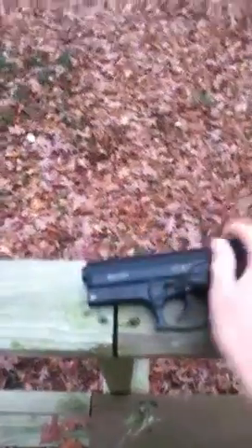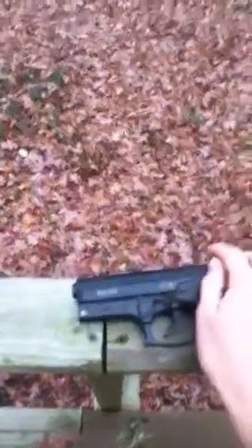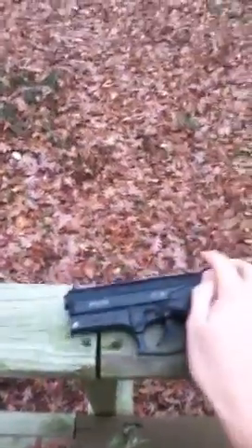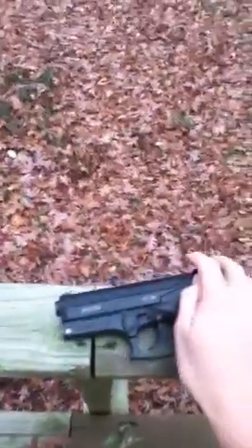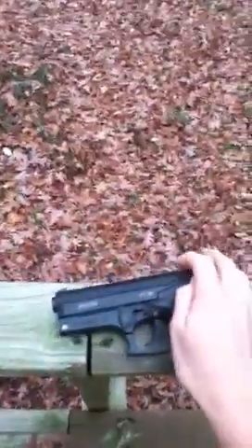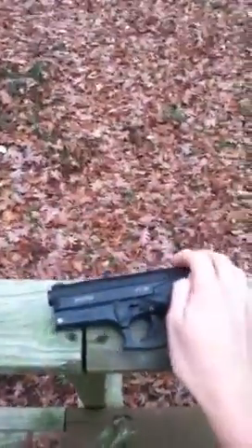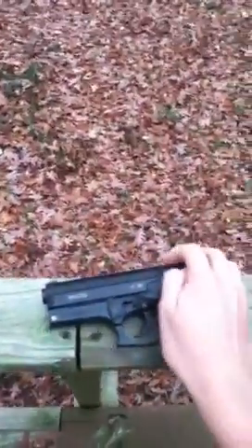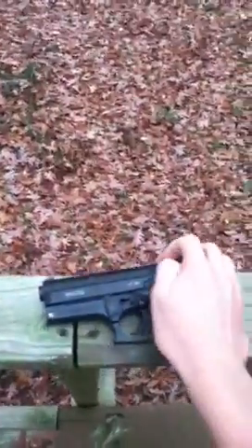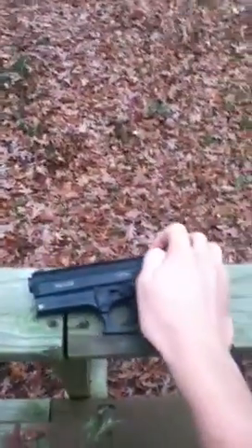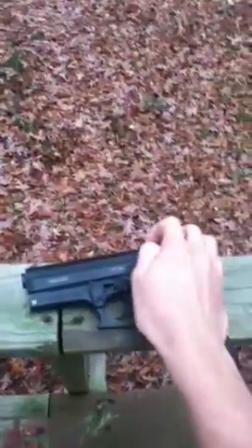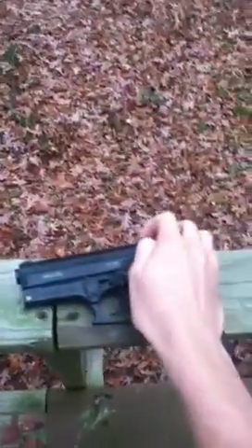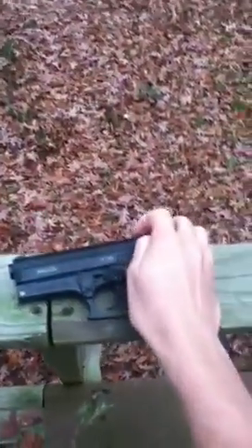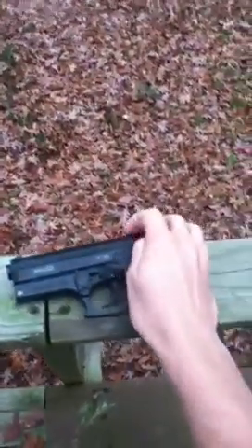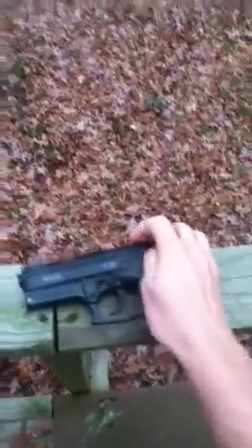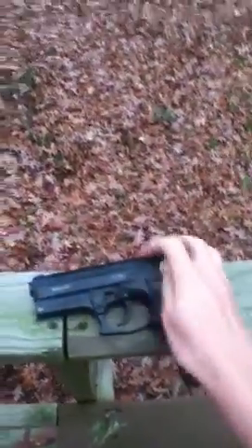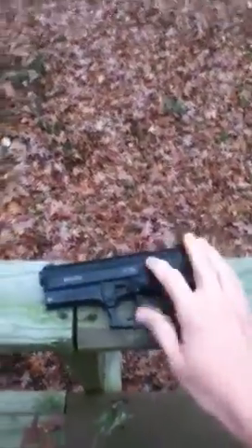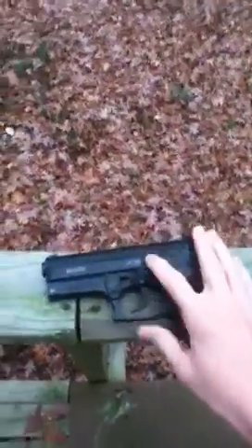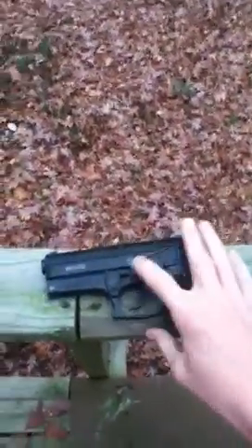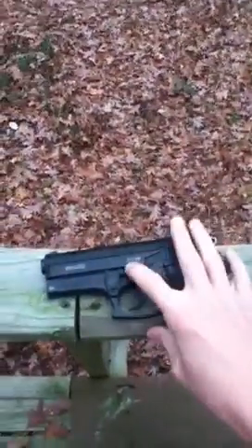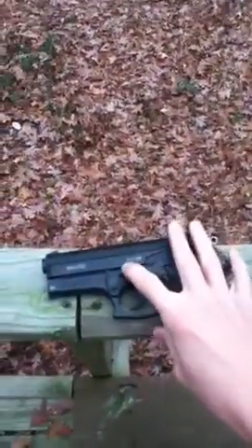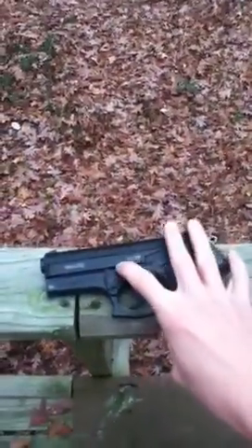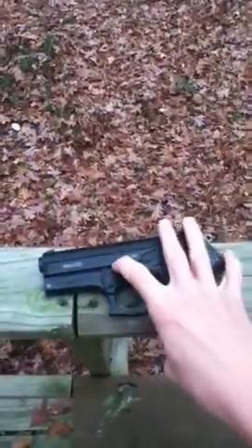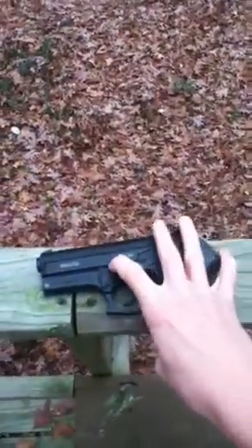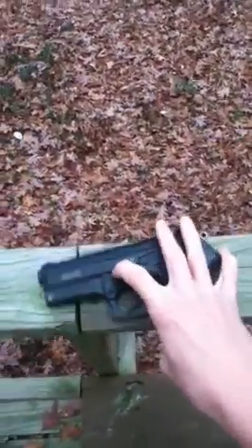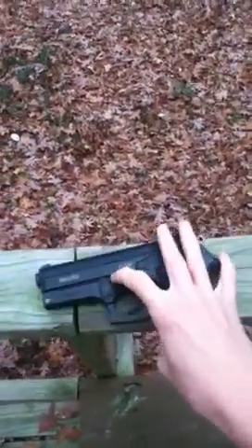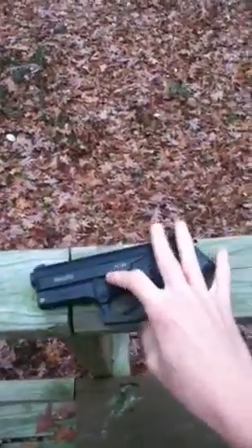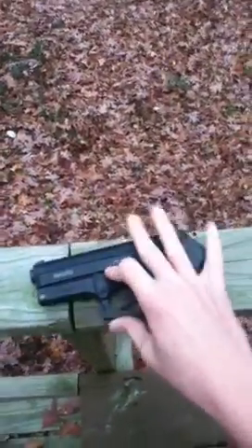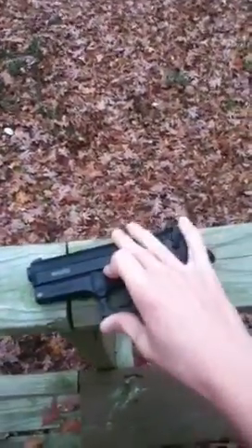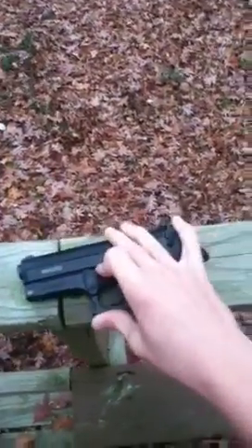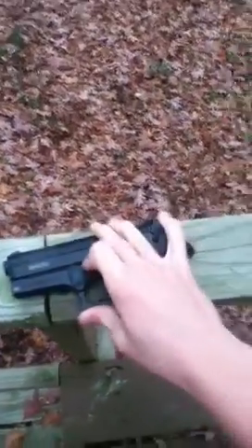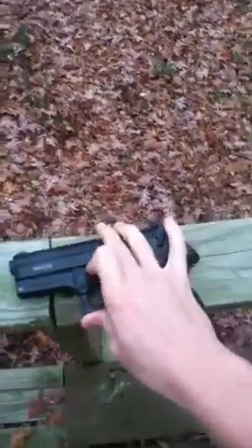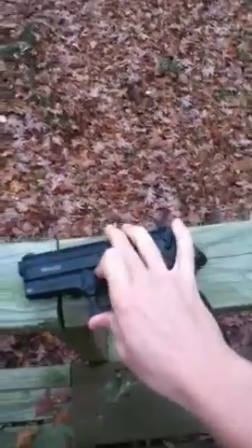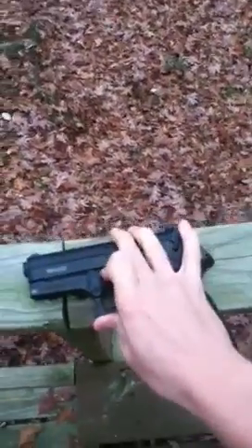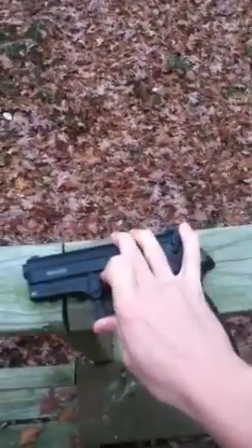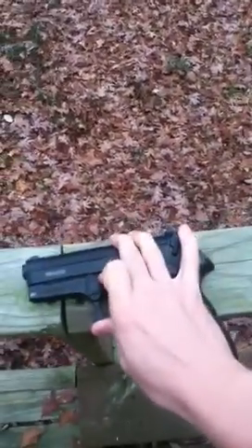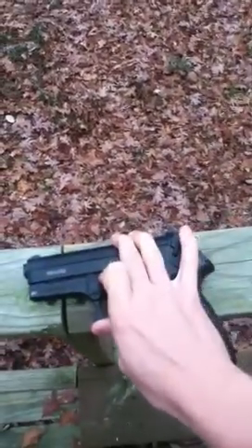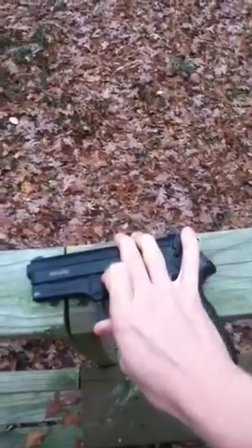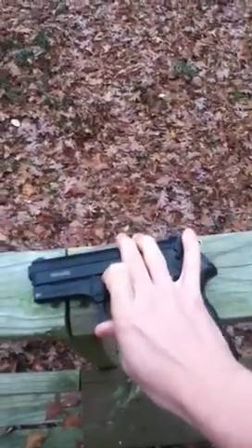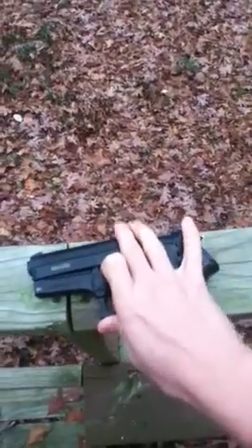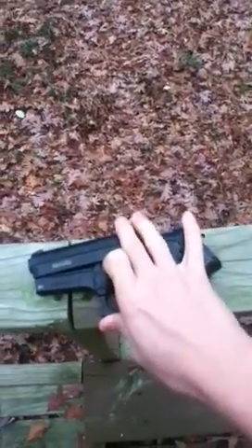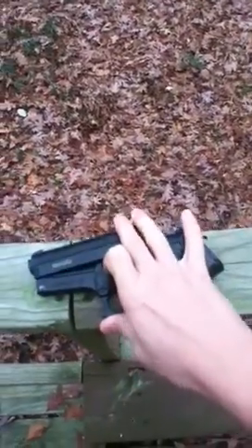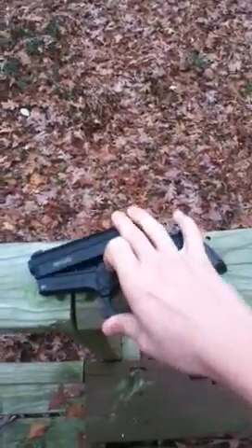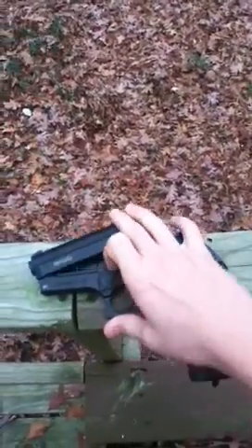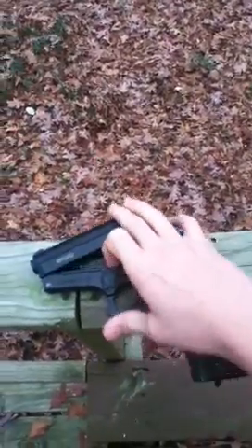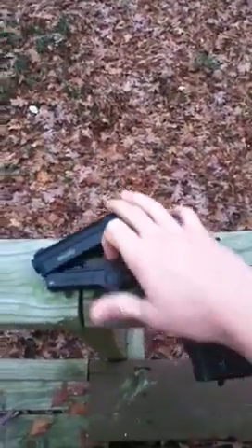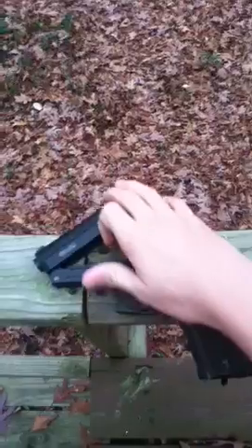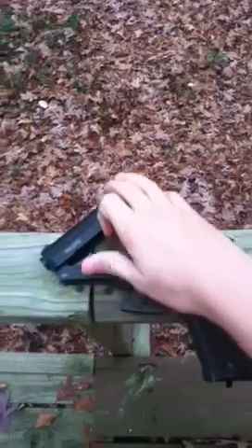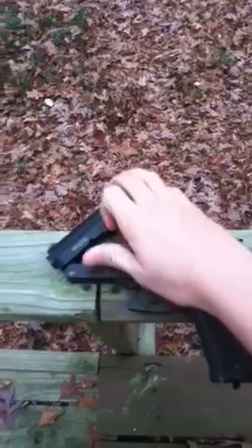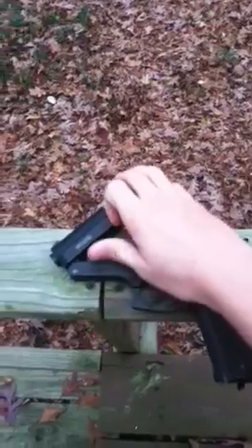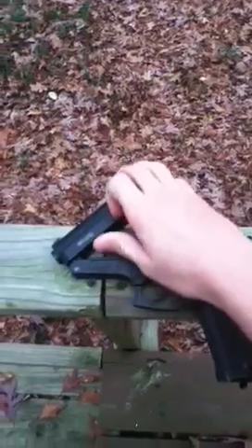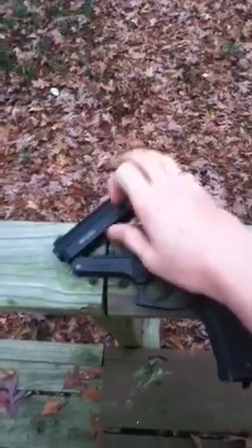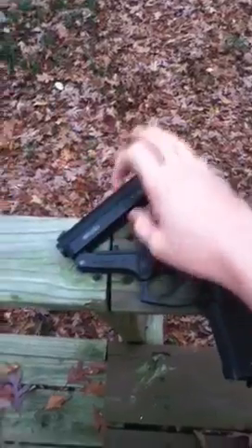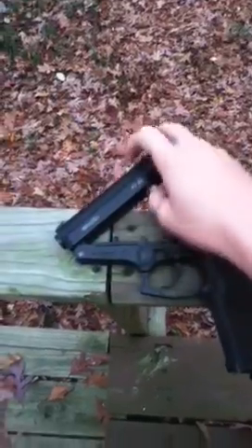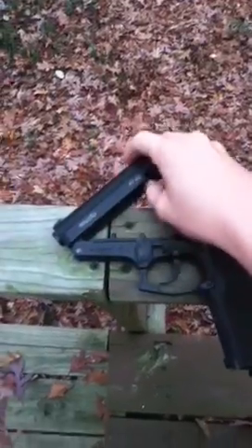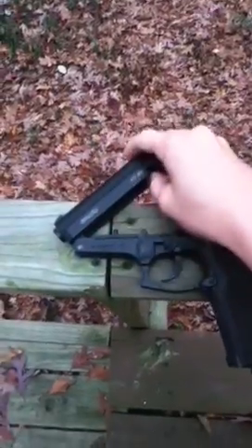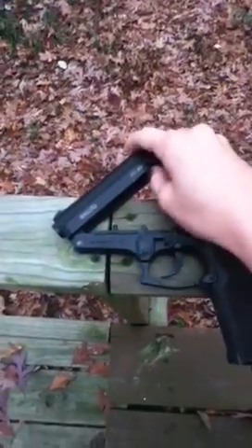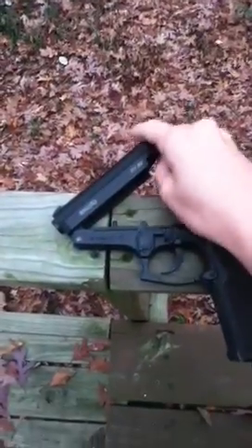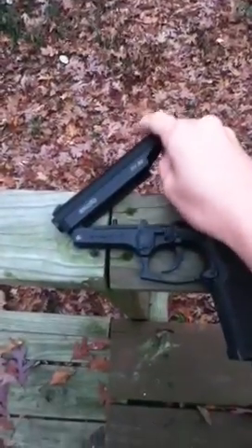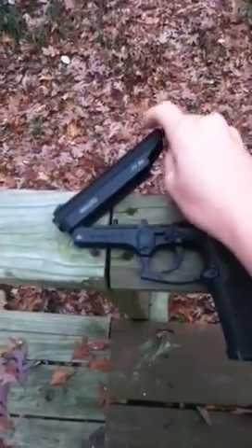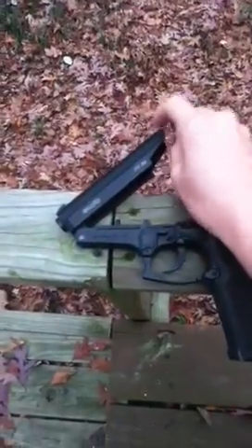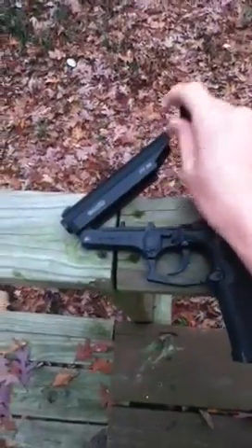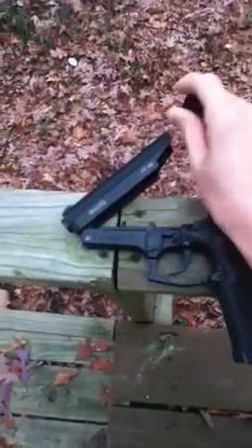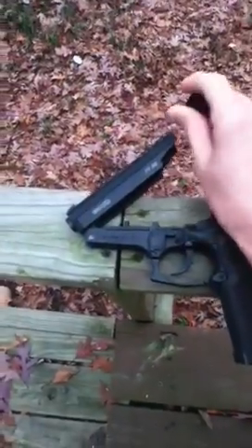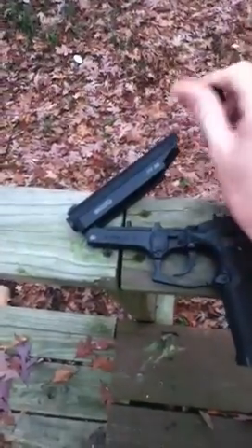Alright, this is the Gamo PT-80. It runs off of CO2. It is a pellet pistol.